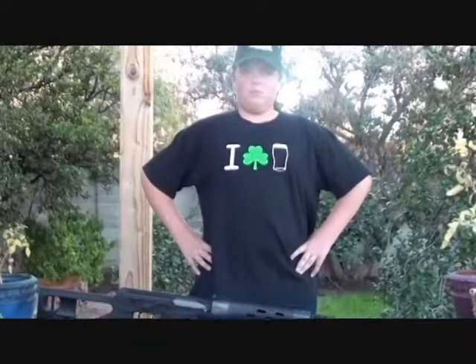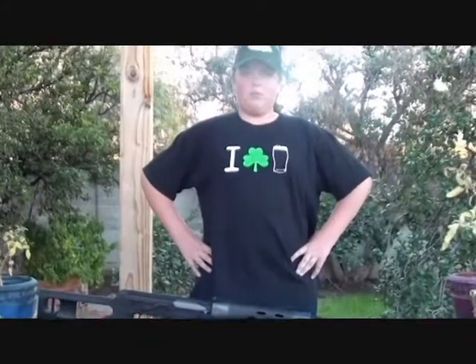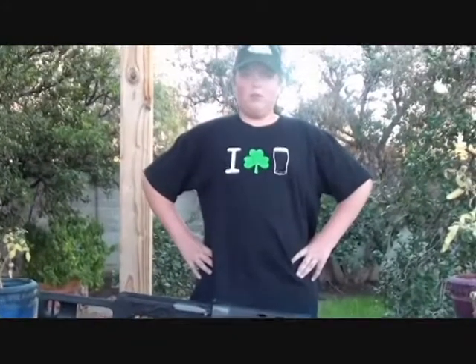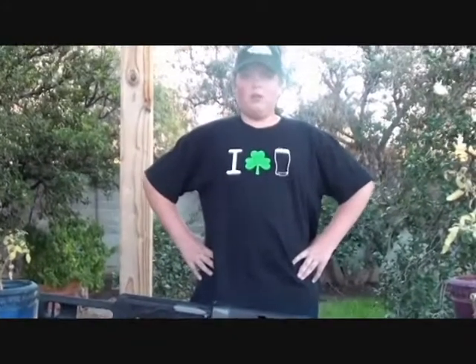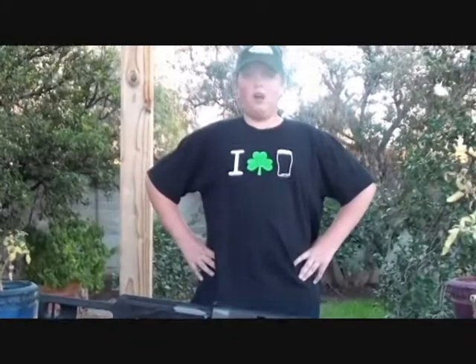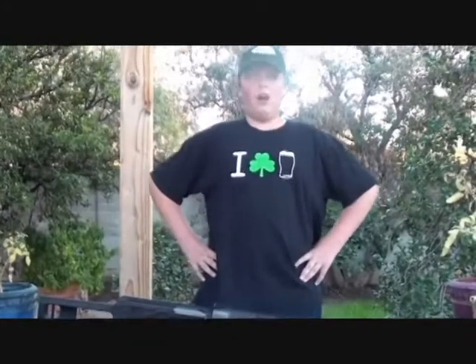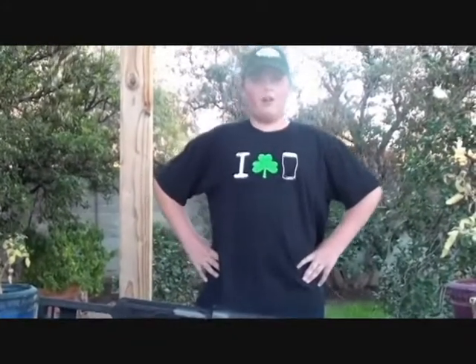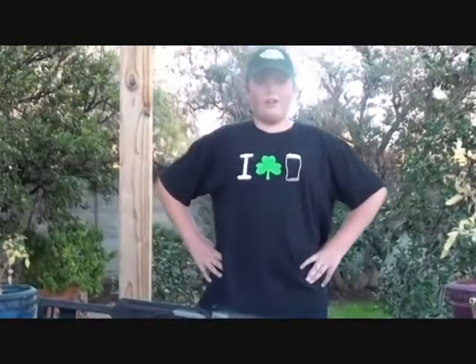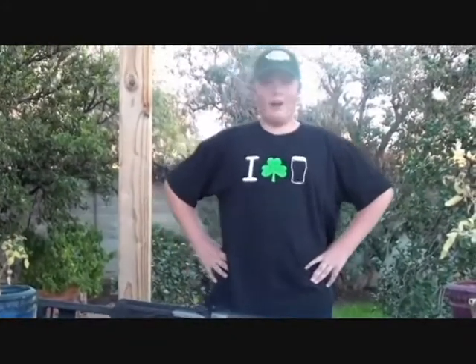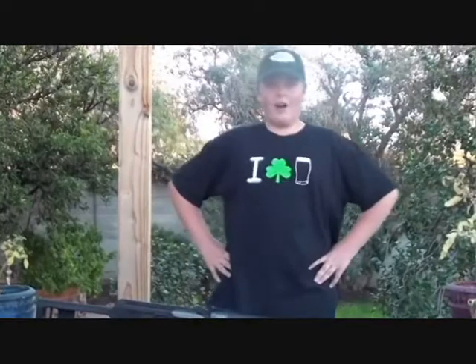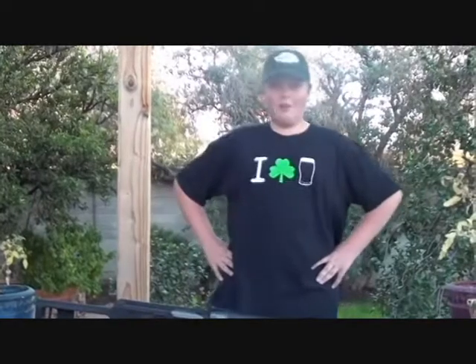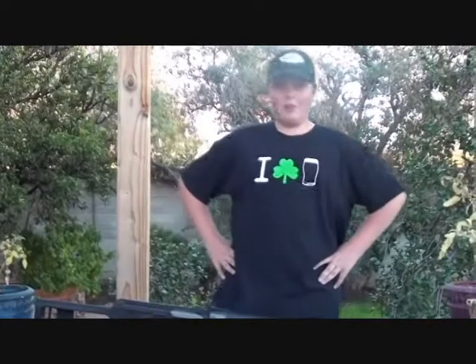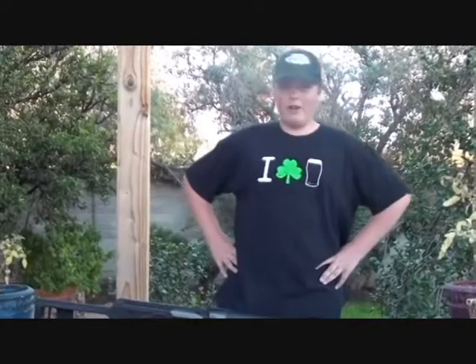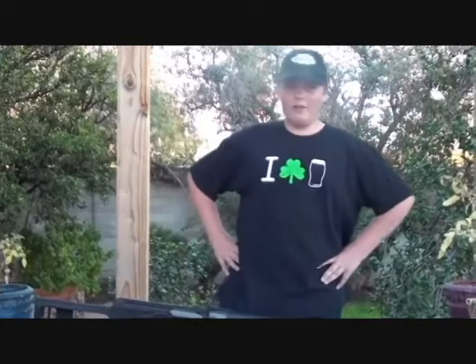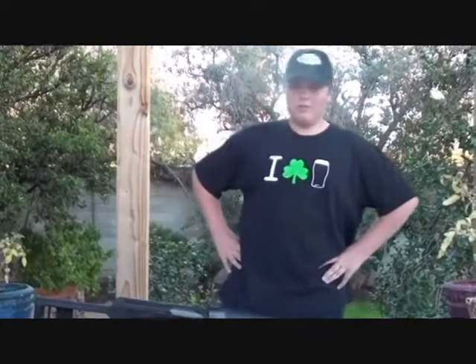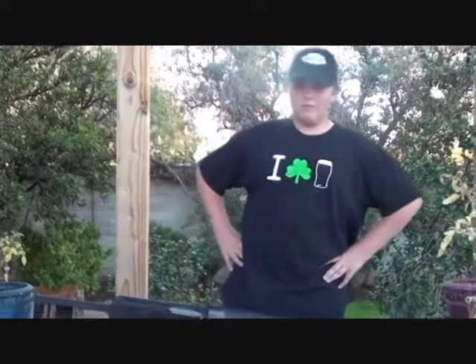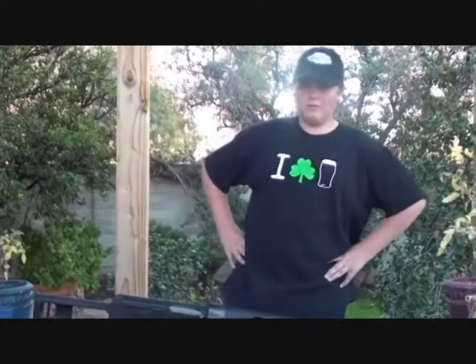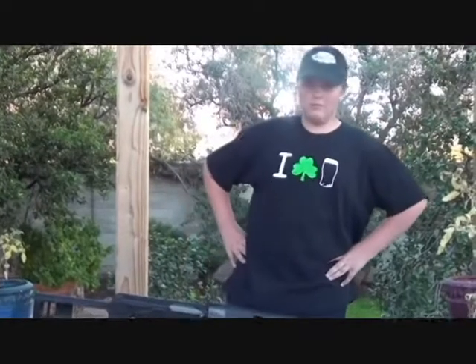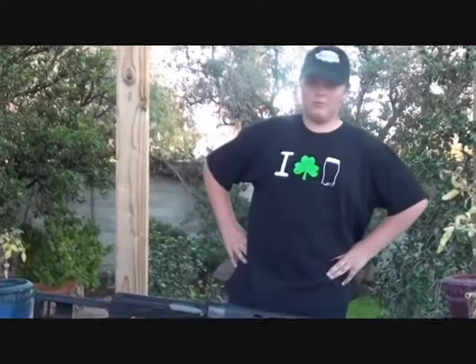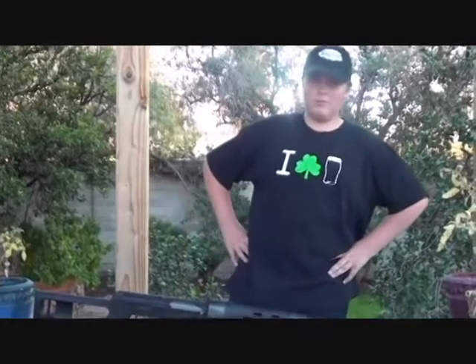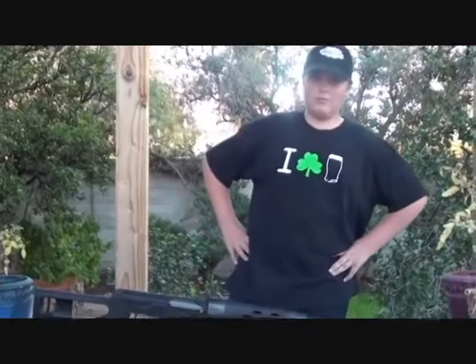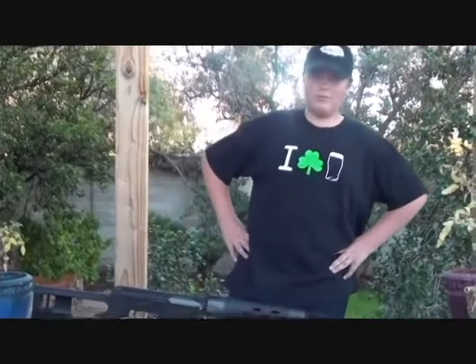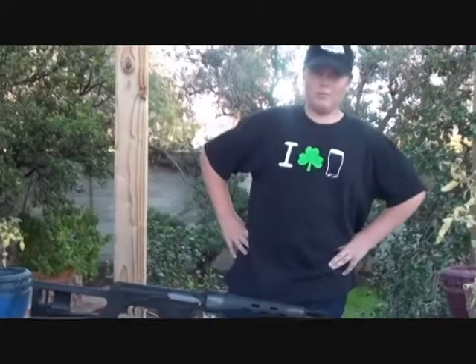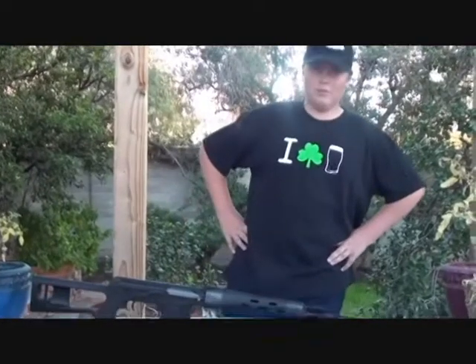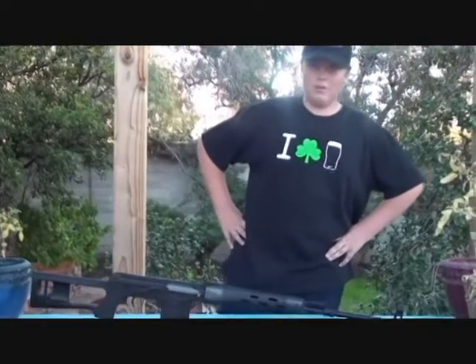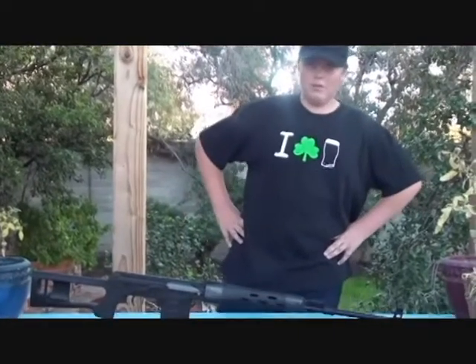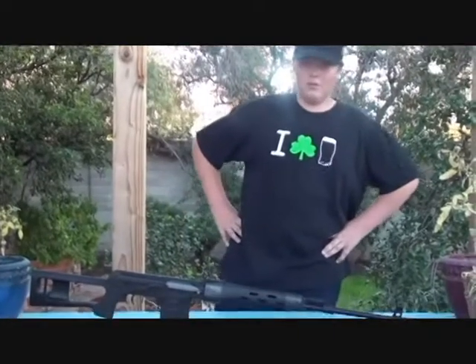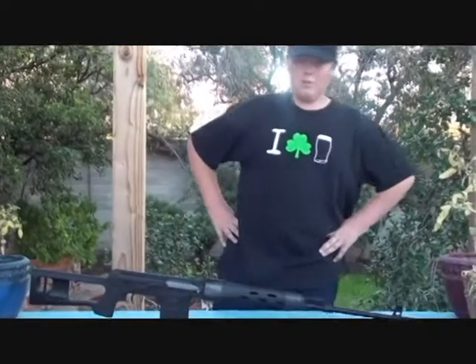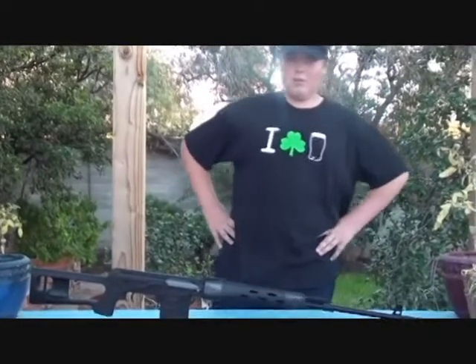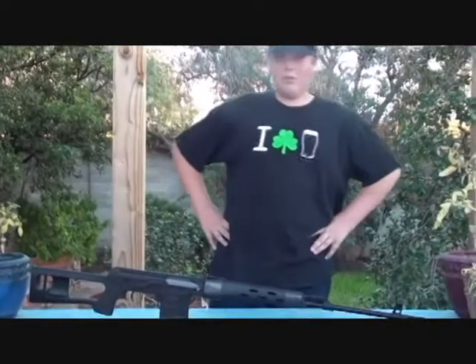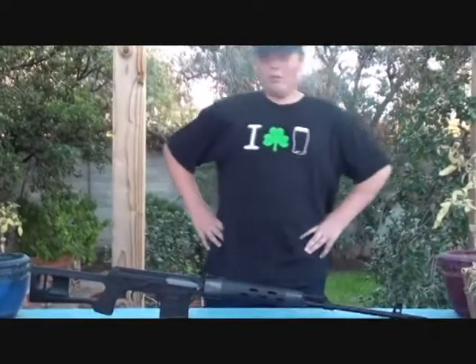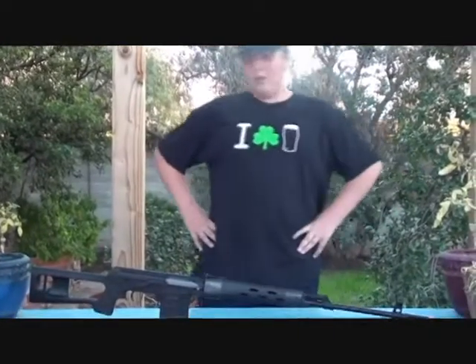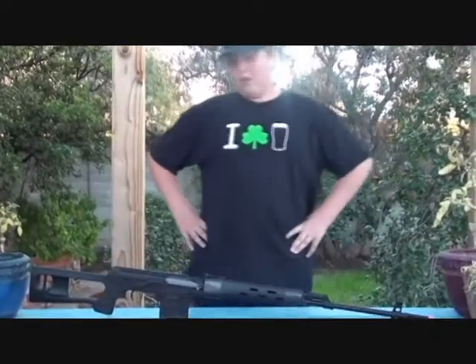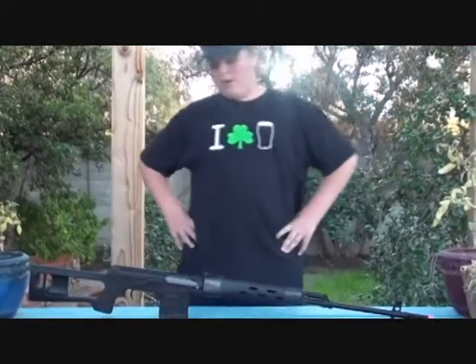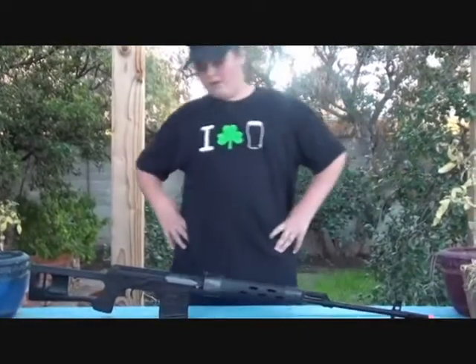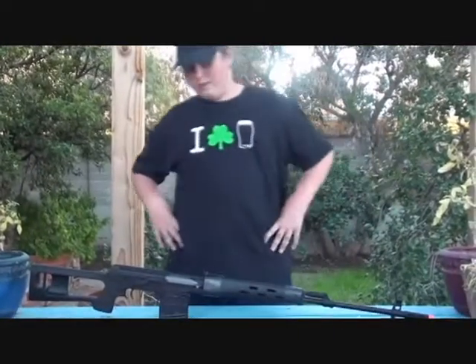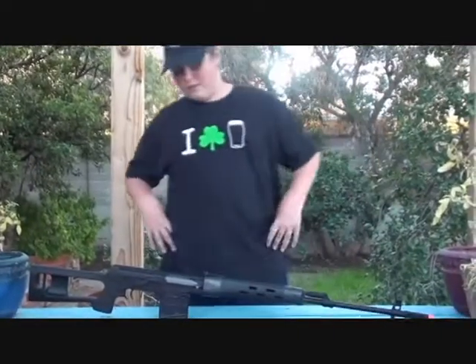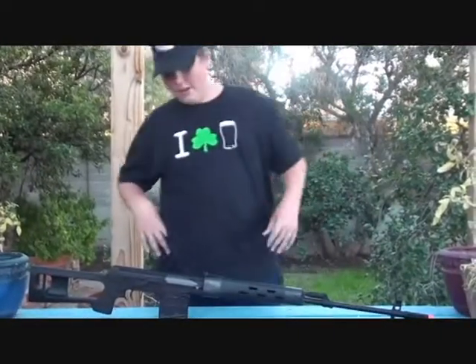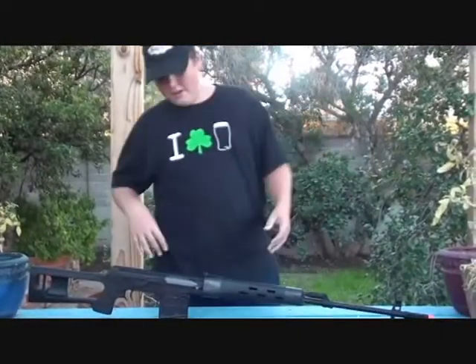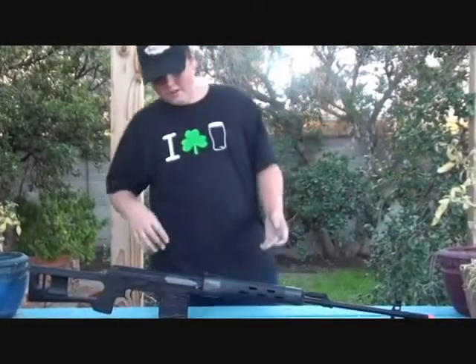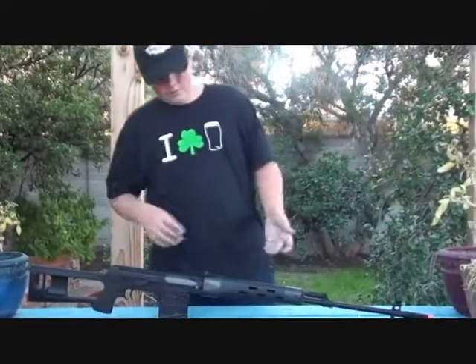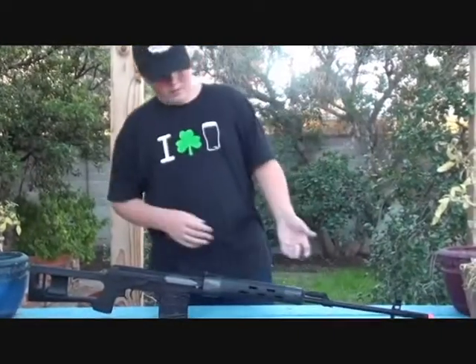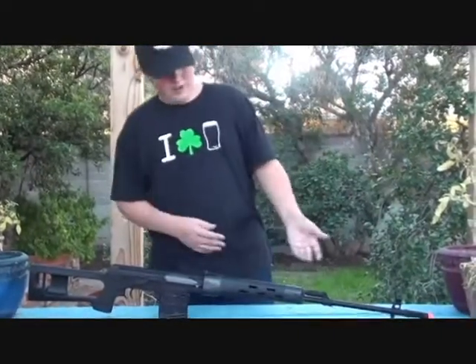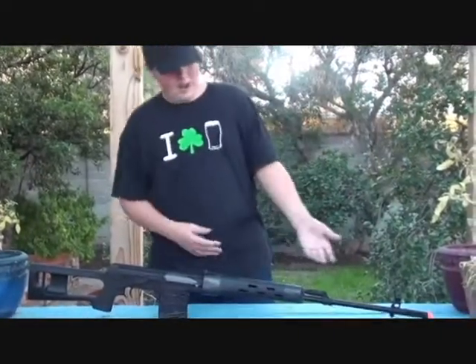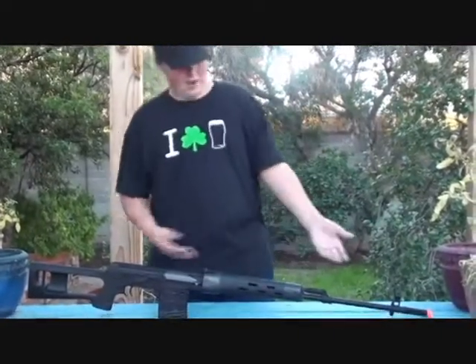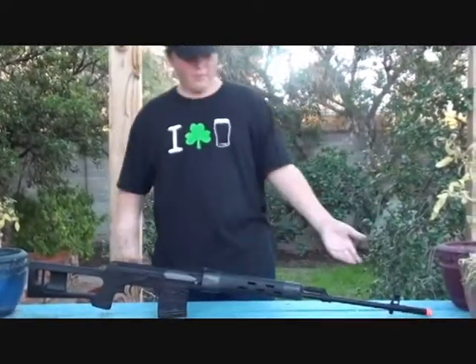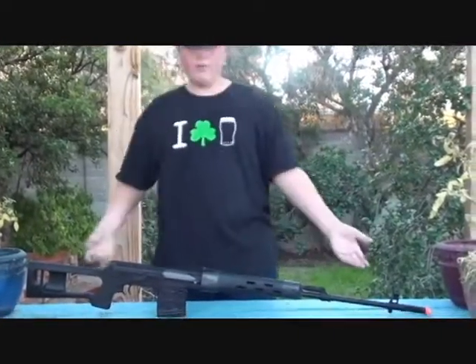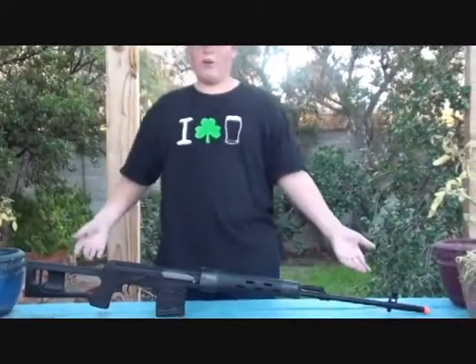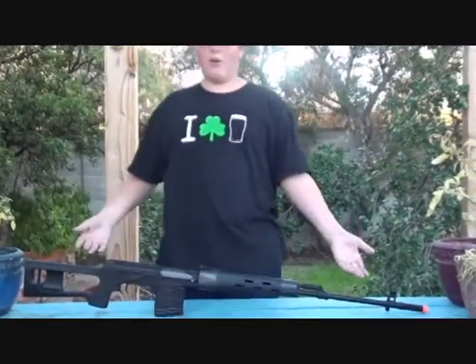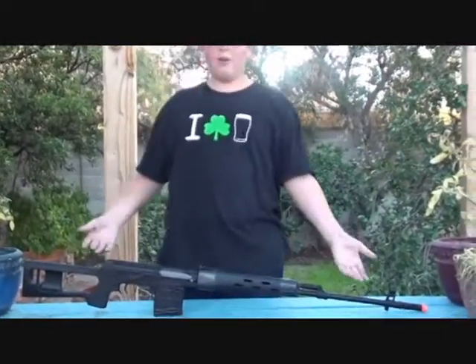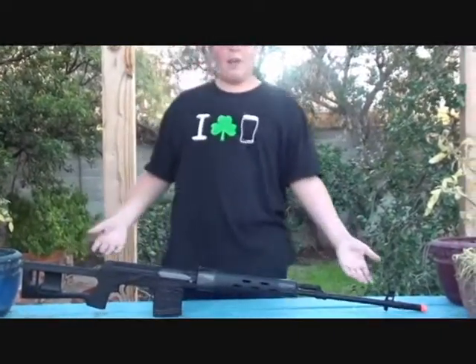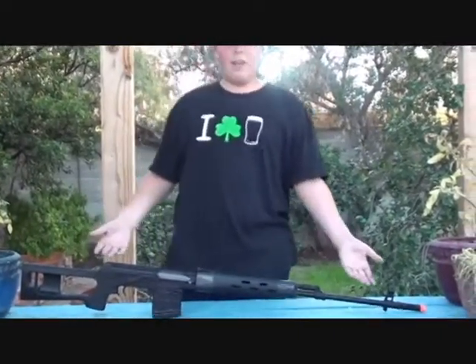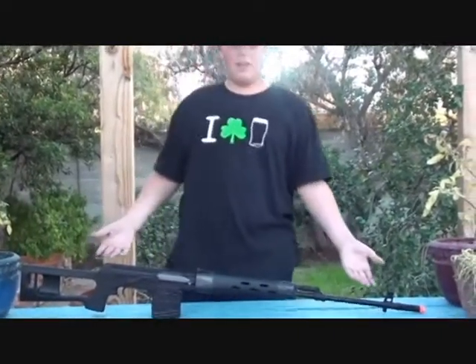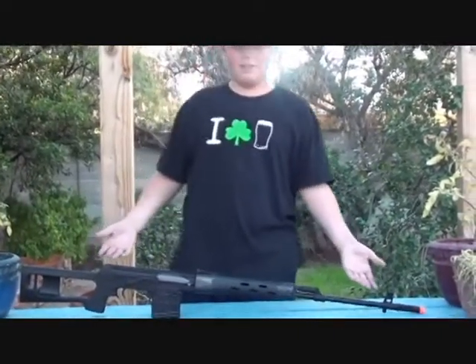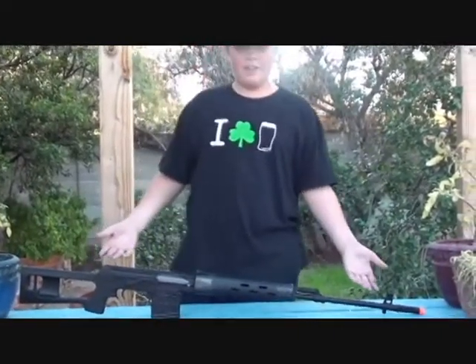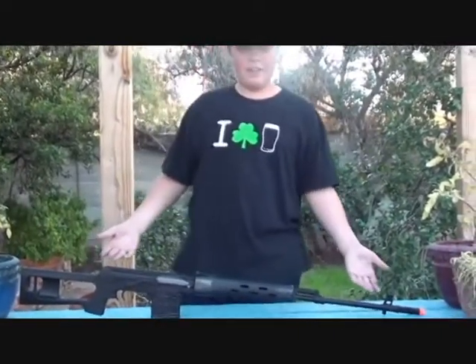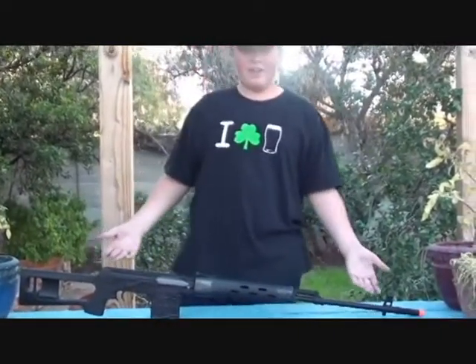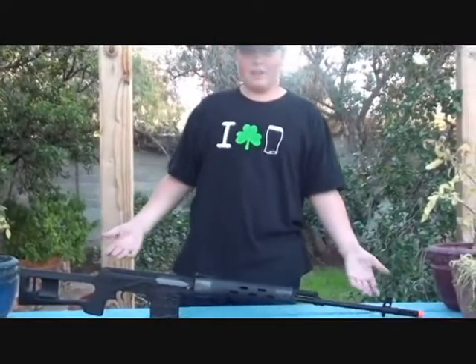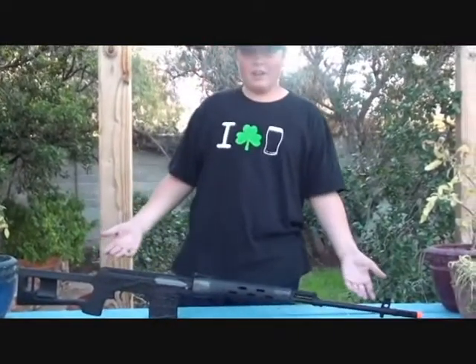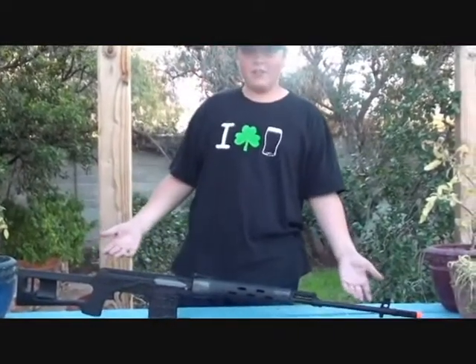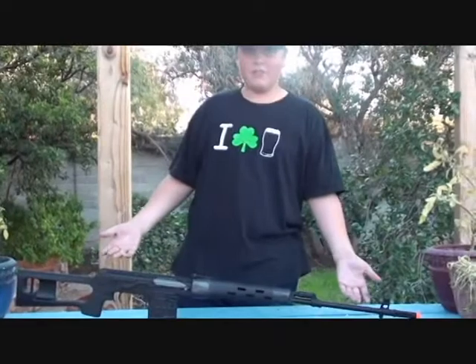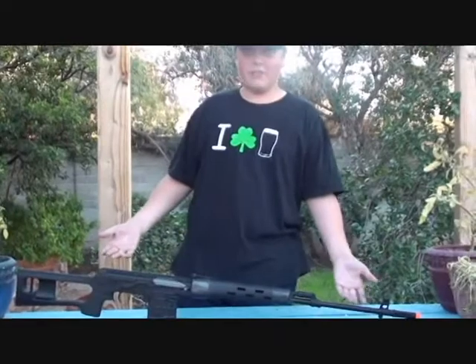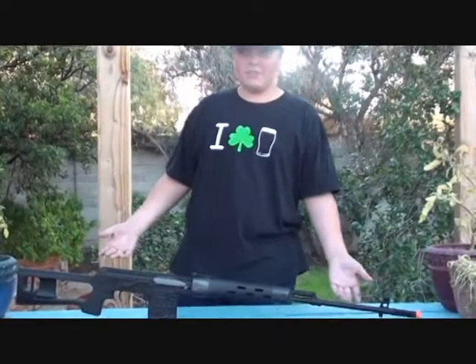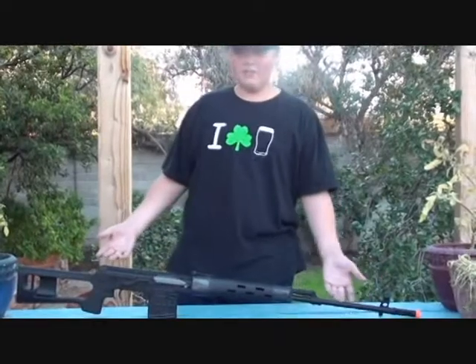Hi, I'm Red. And I'm Green. And today we have our A&K SVD.